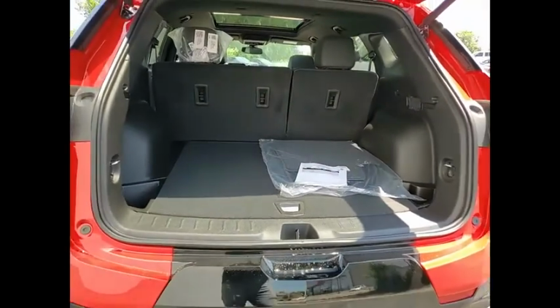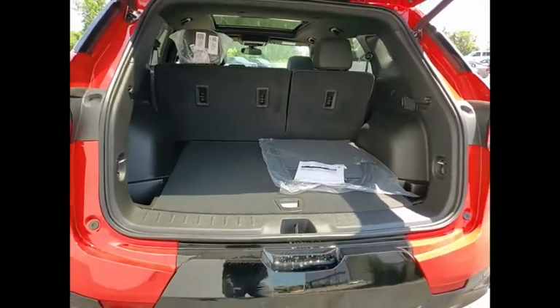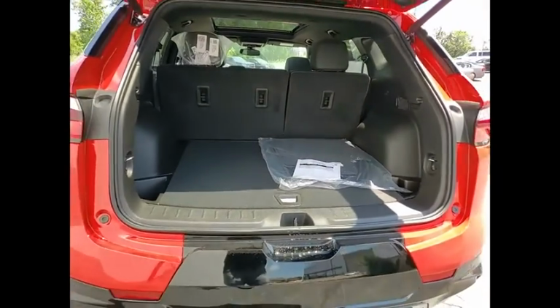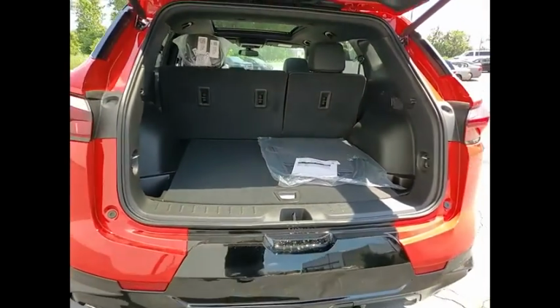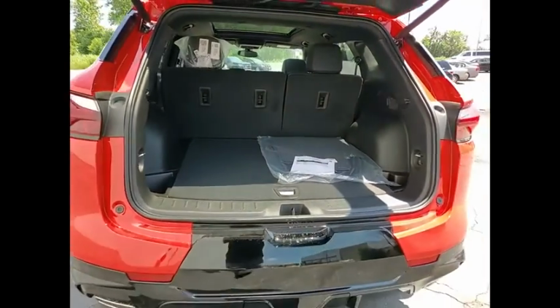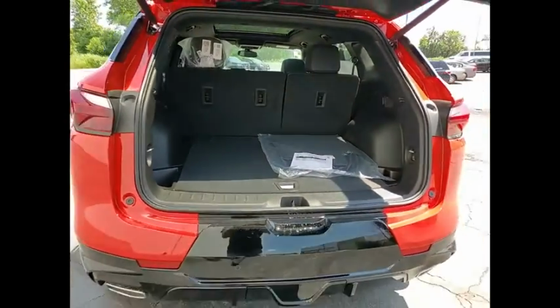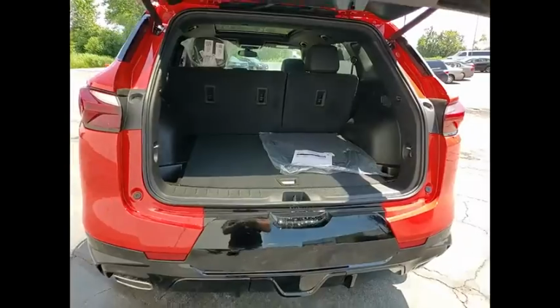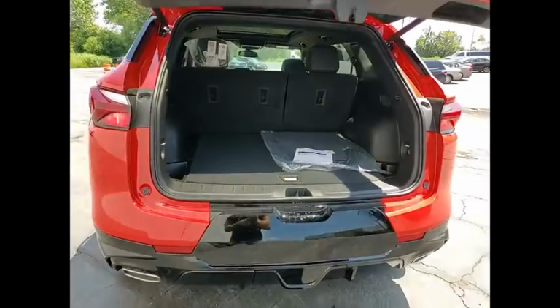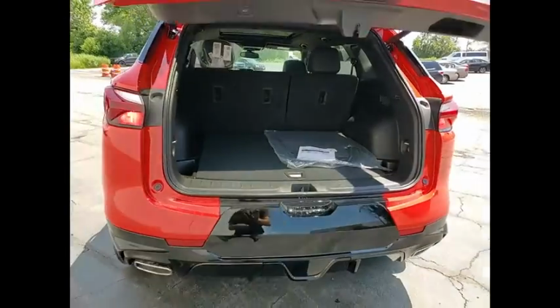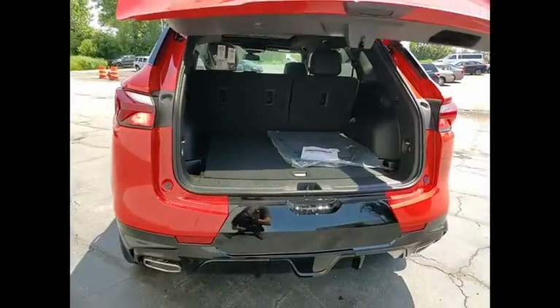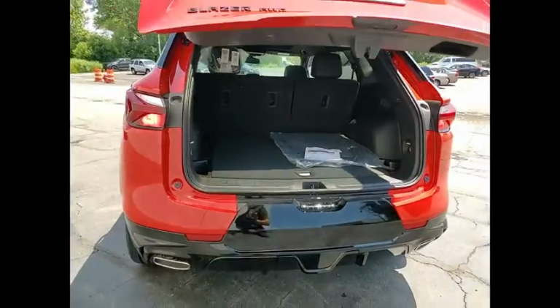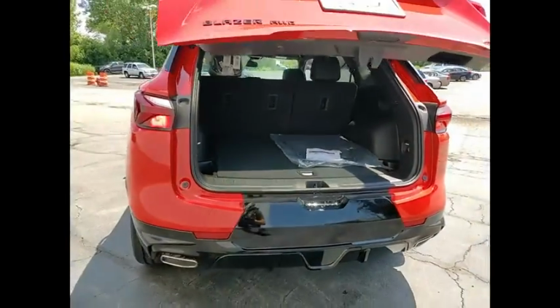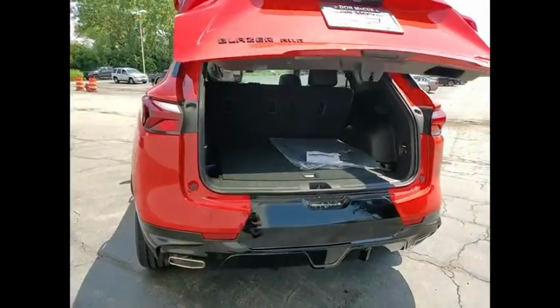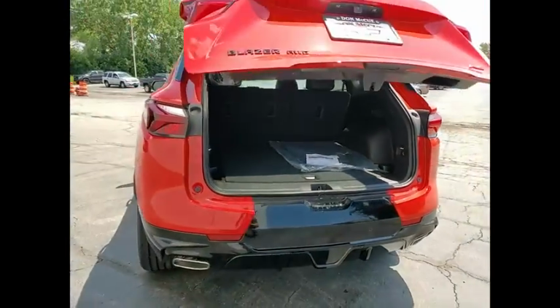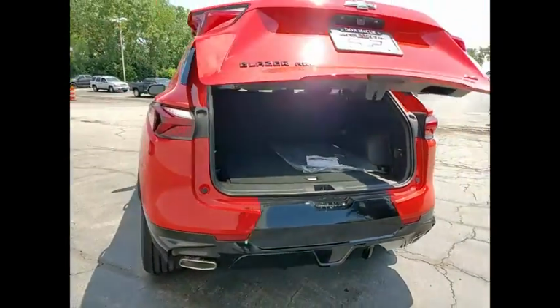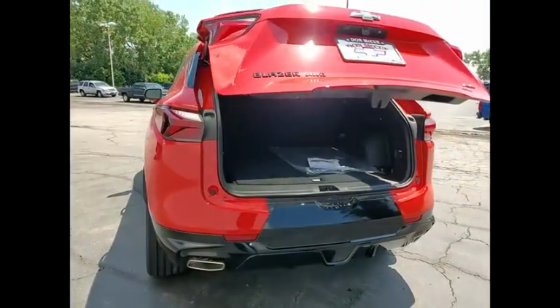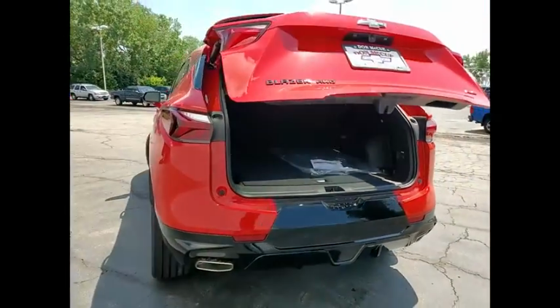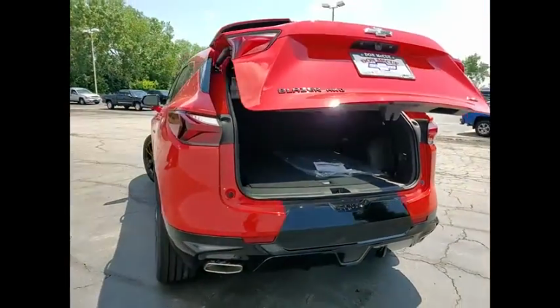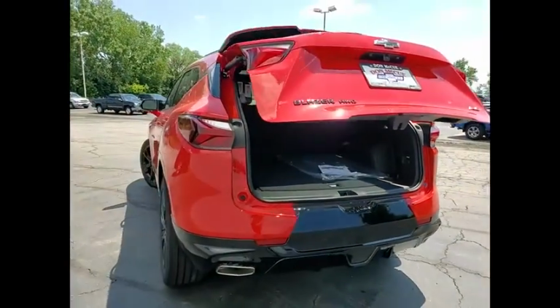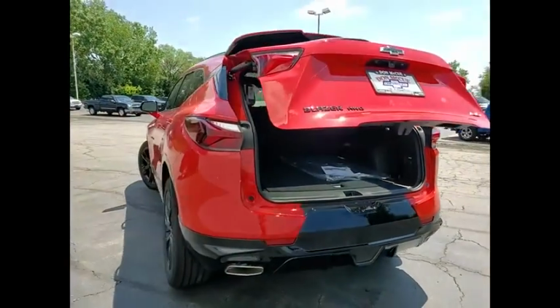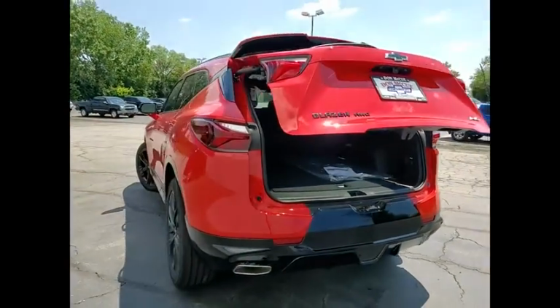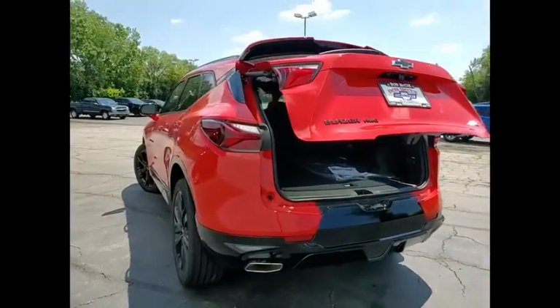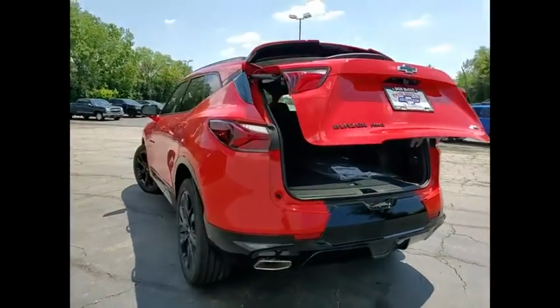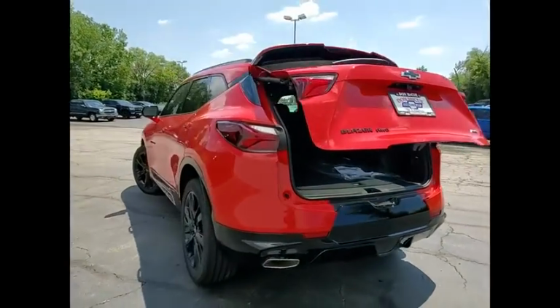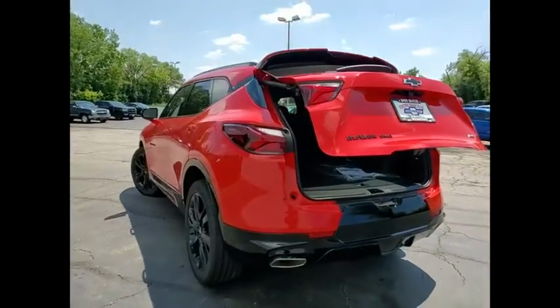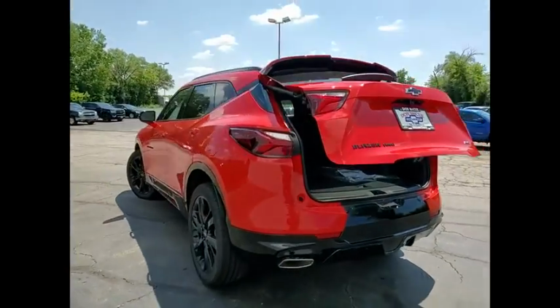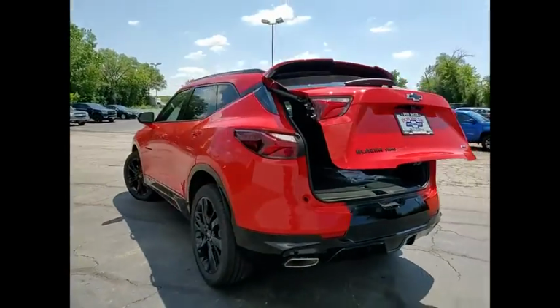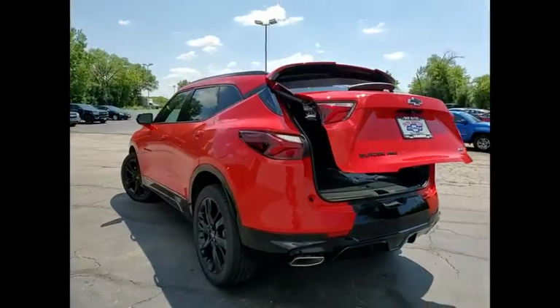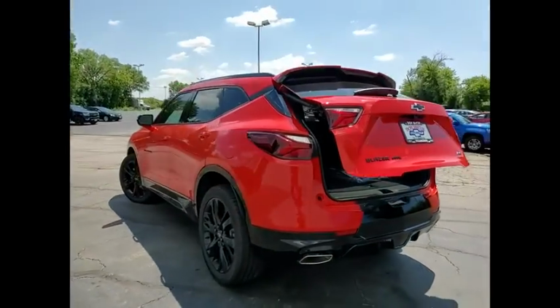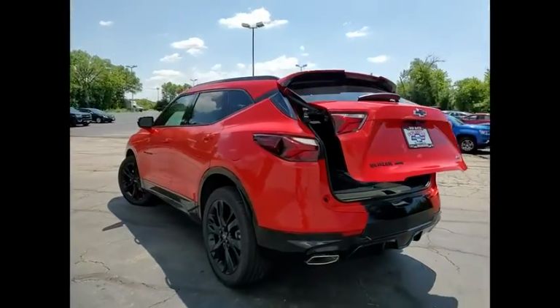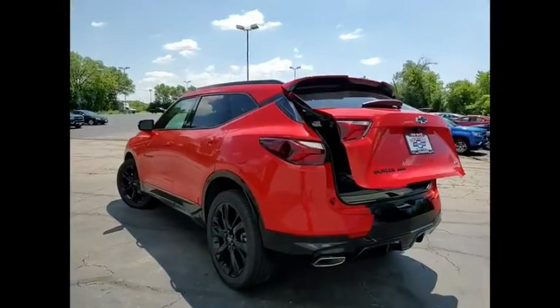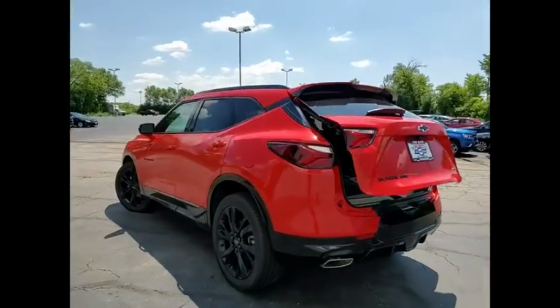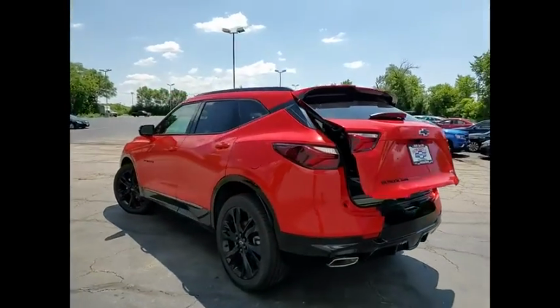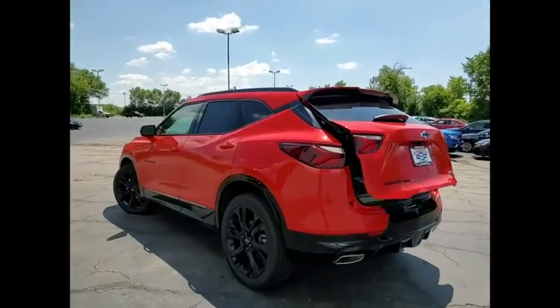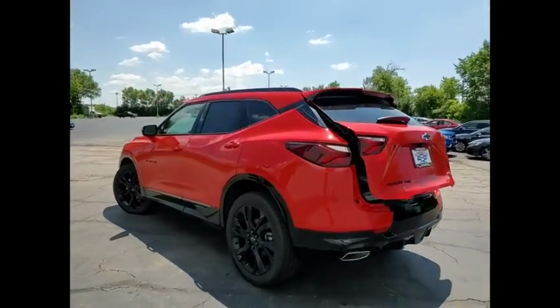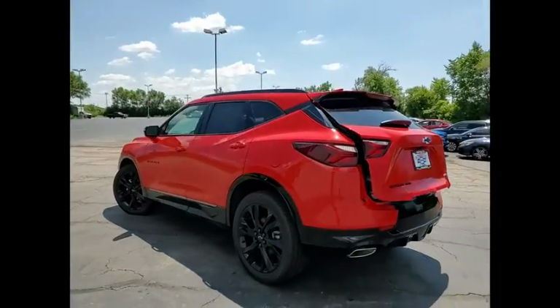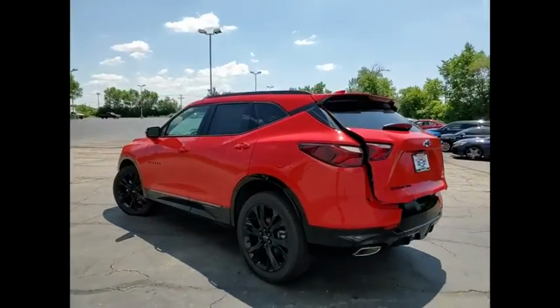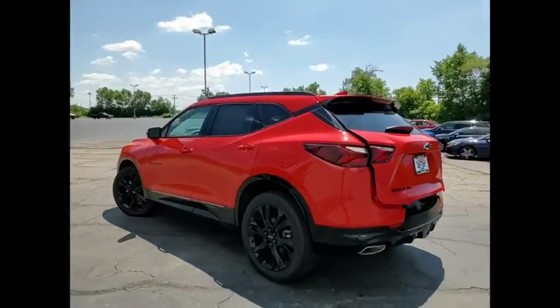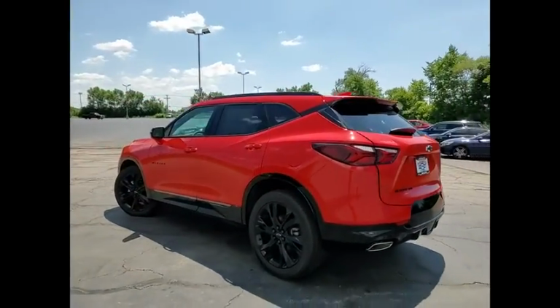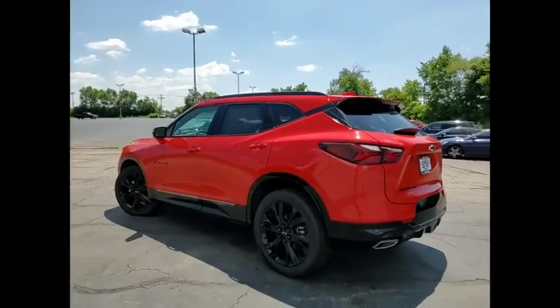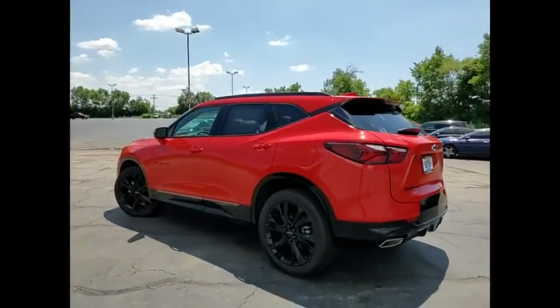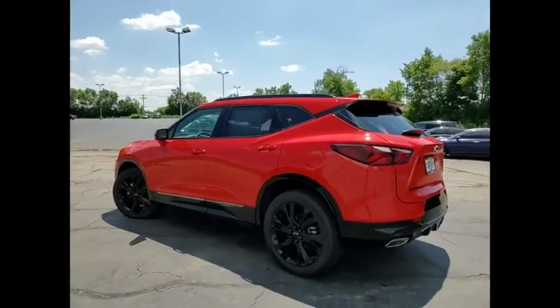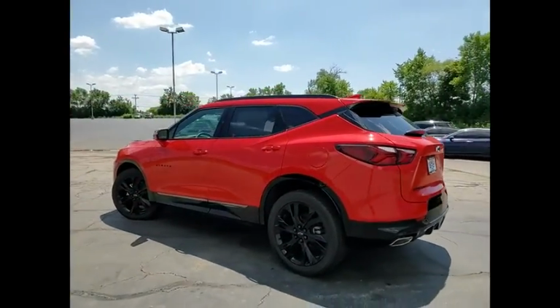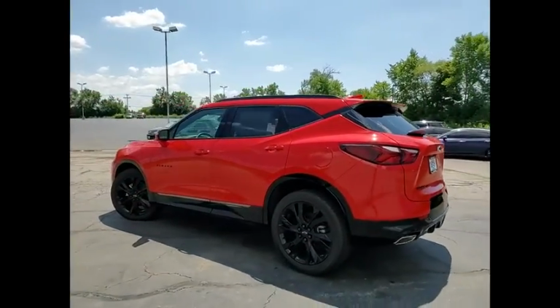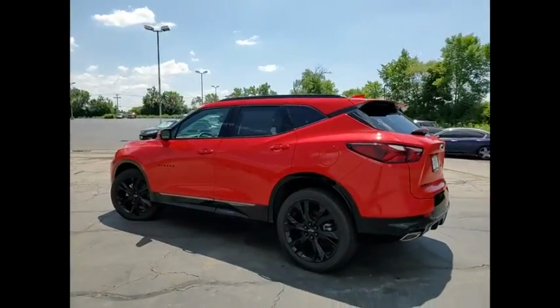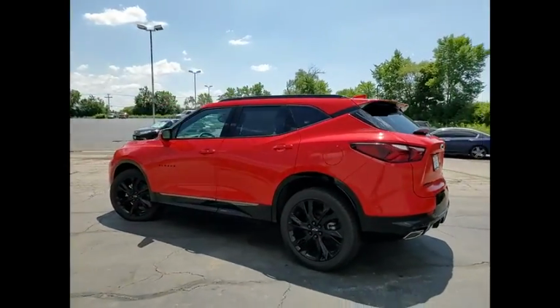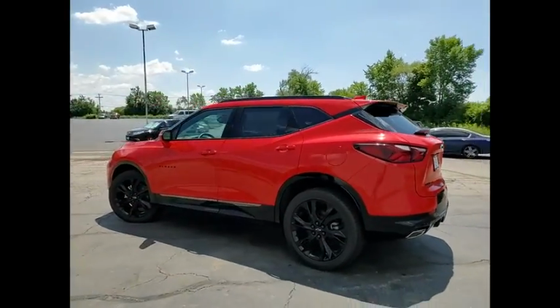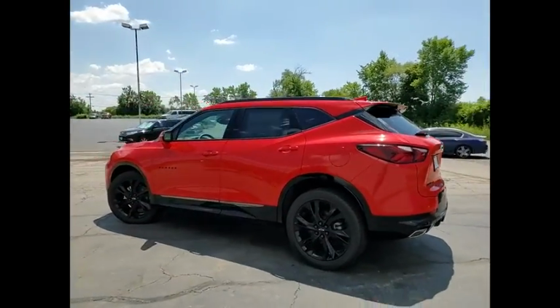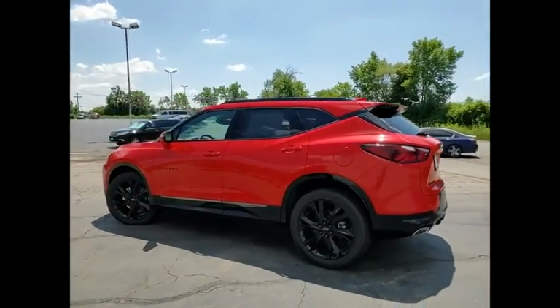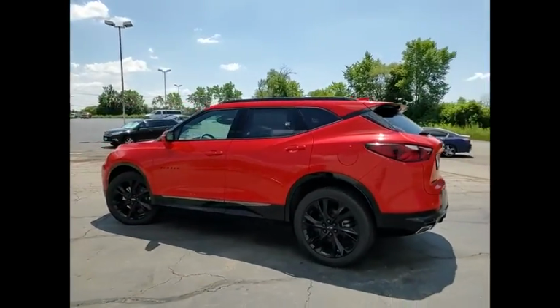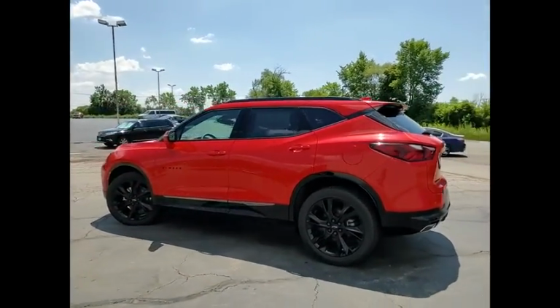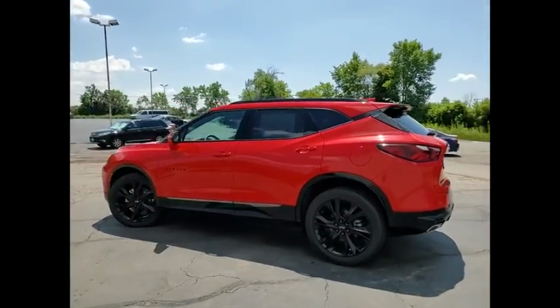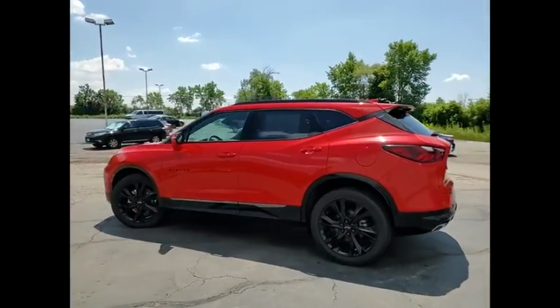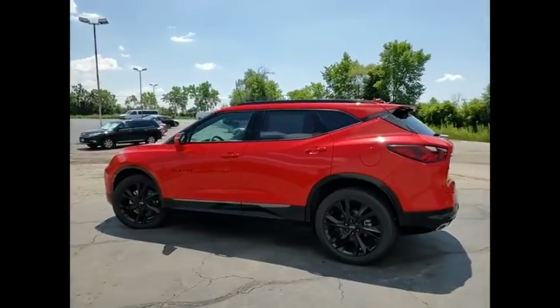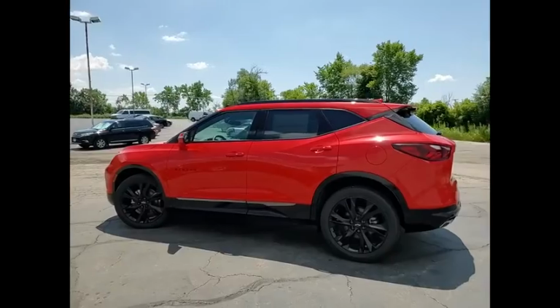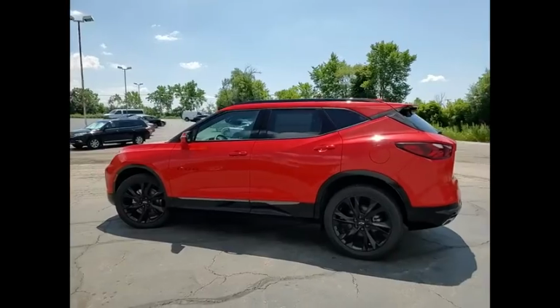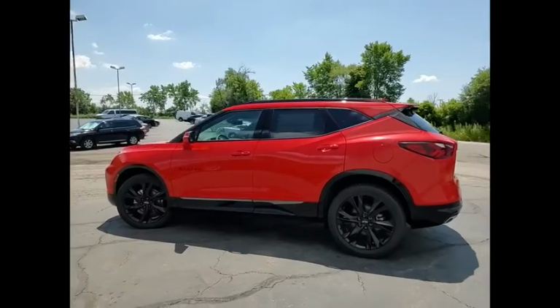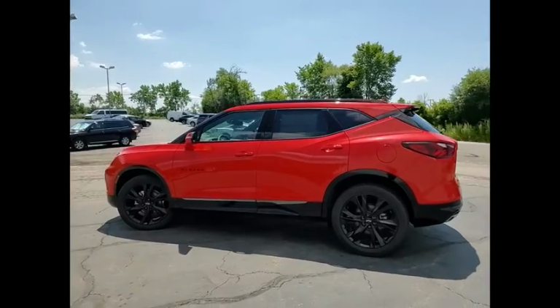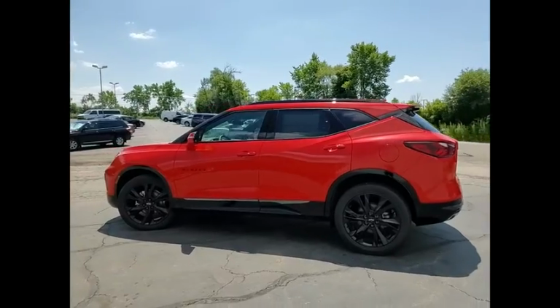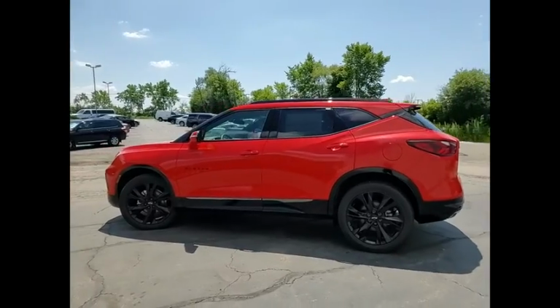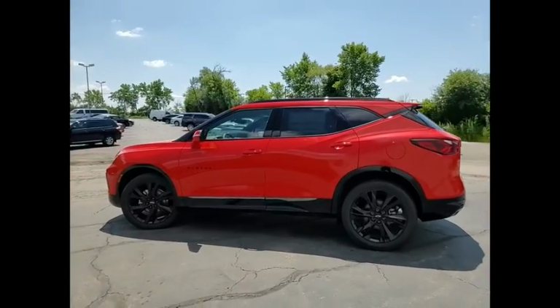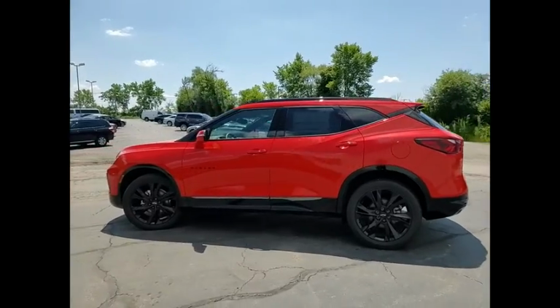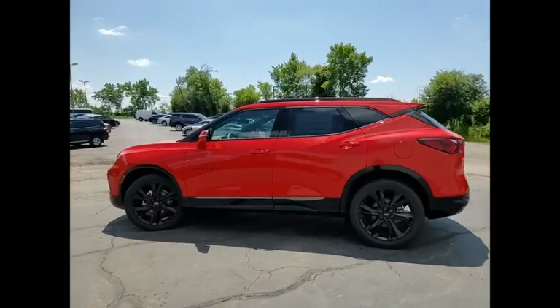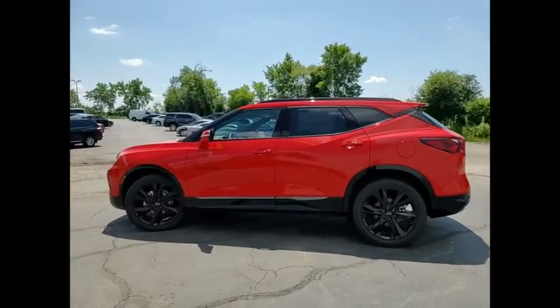Rear window wiper. This beauty is sure to make you the talk of the neighborhood, so call or drop in for a test drive today.